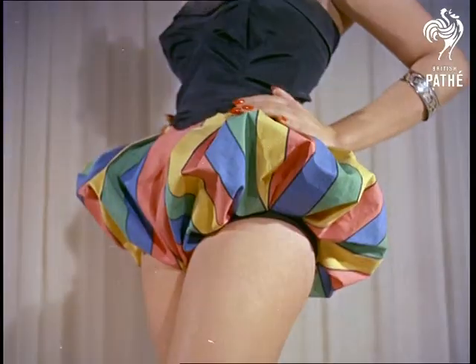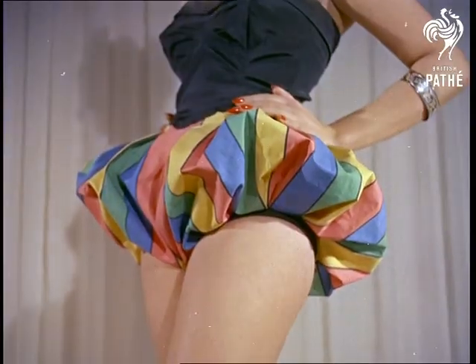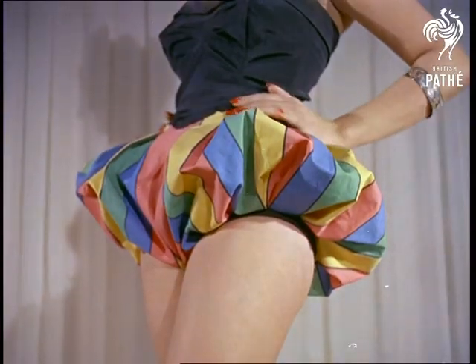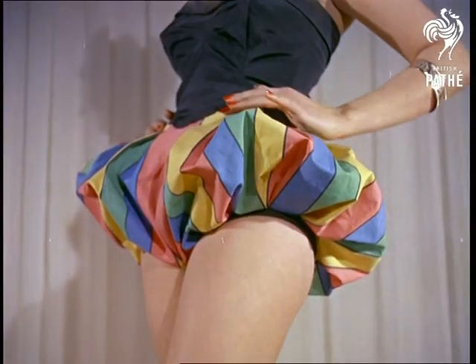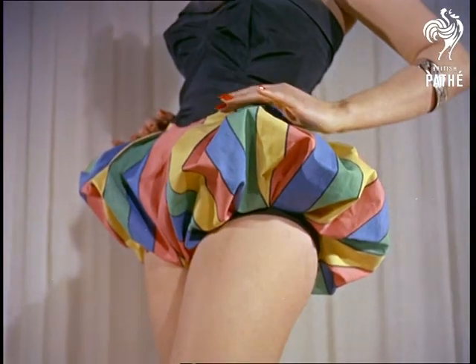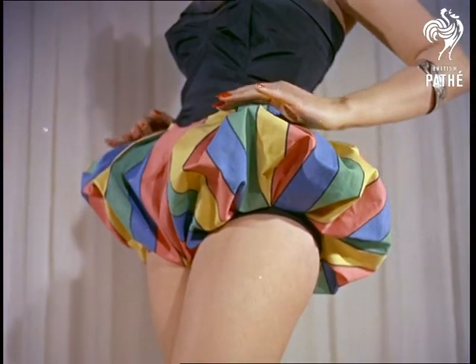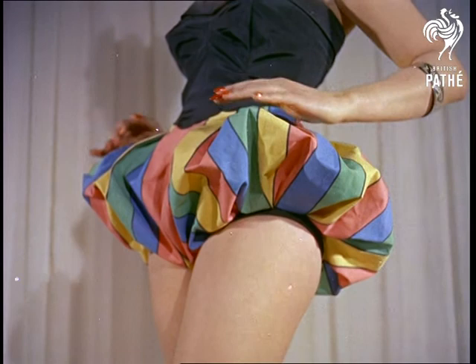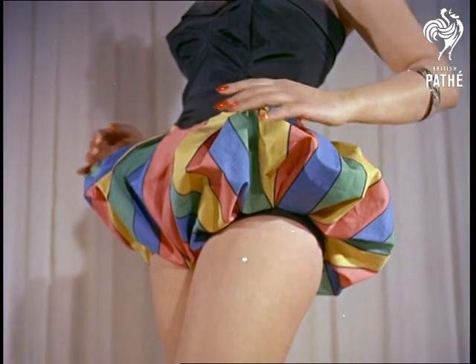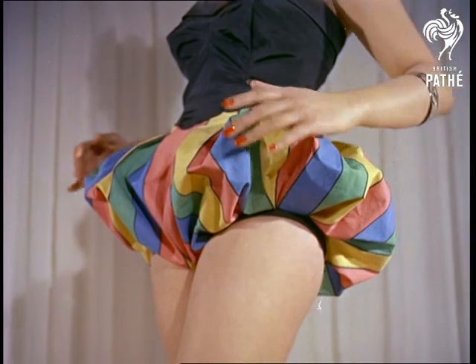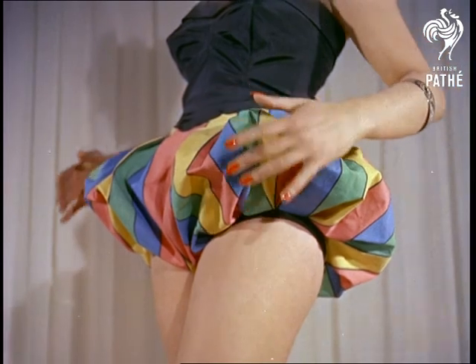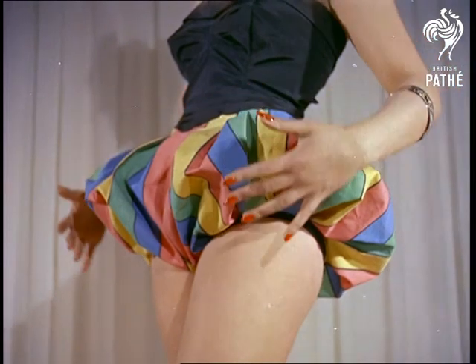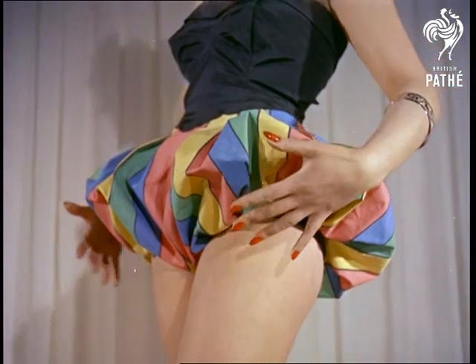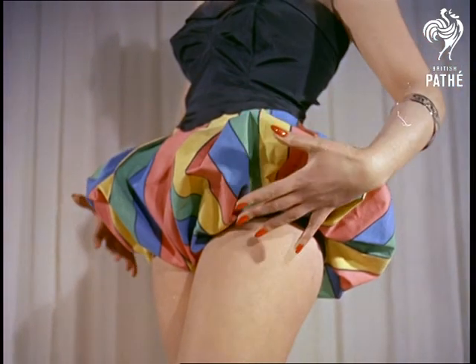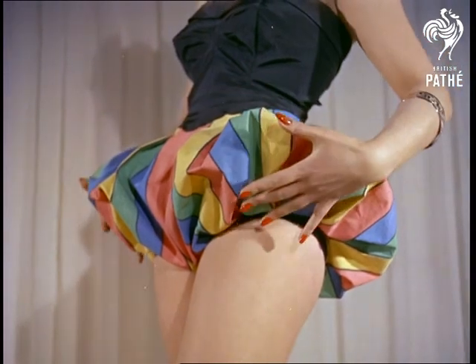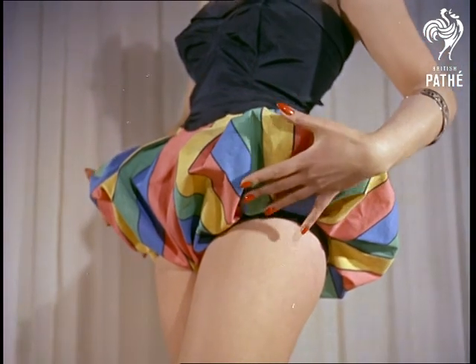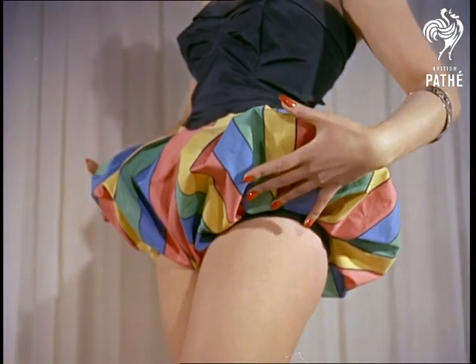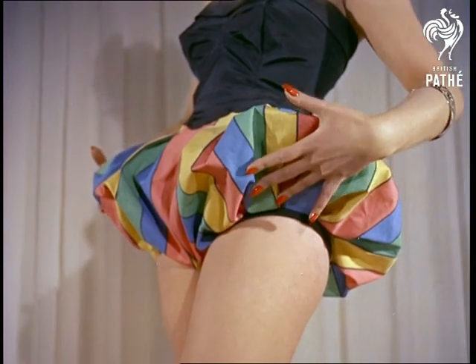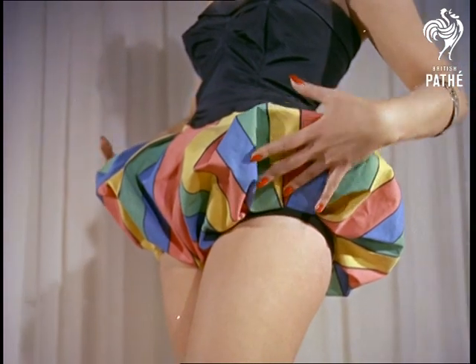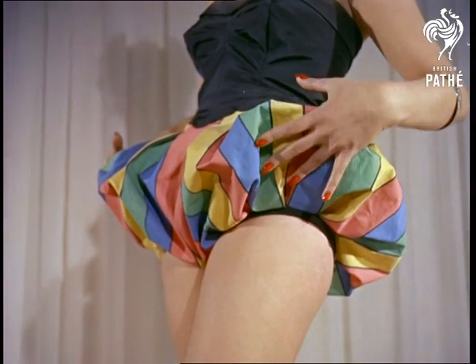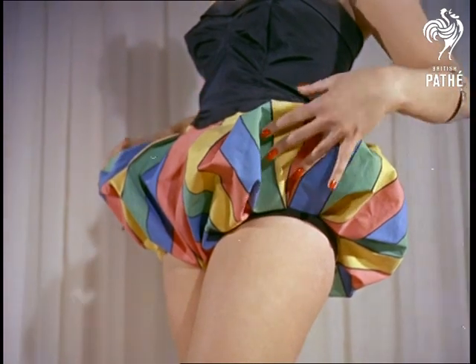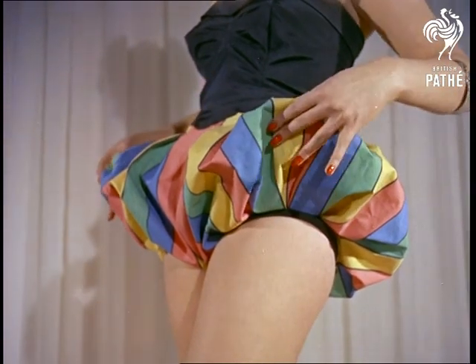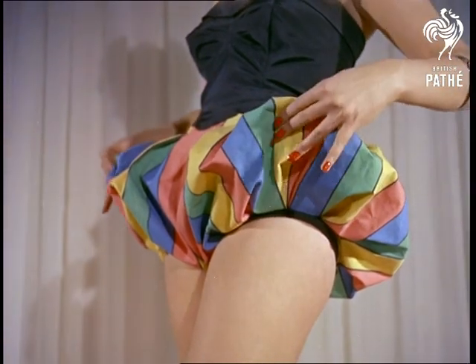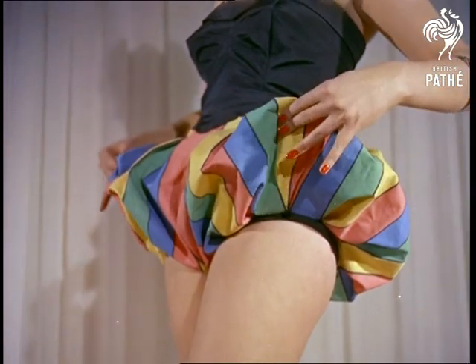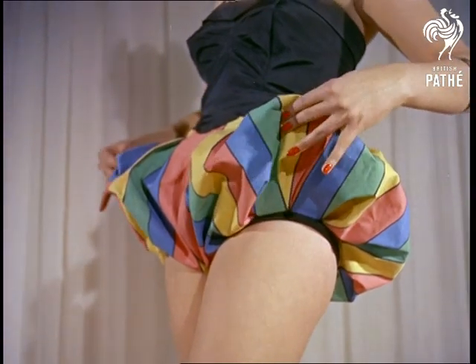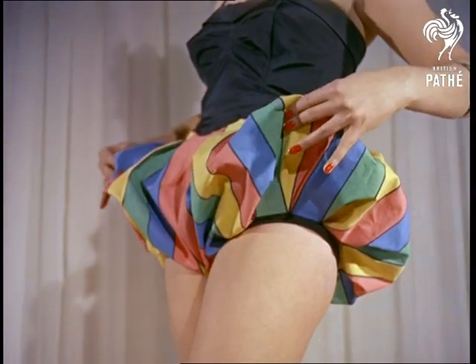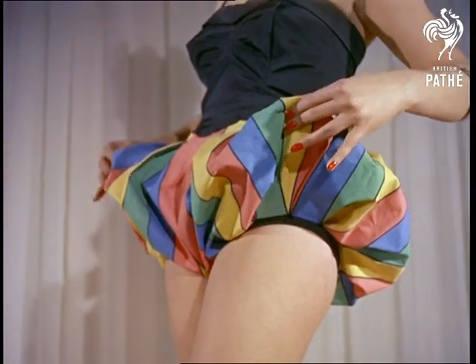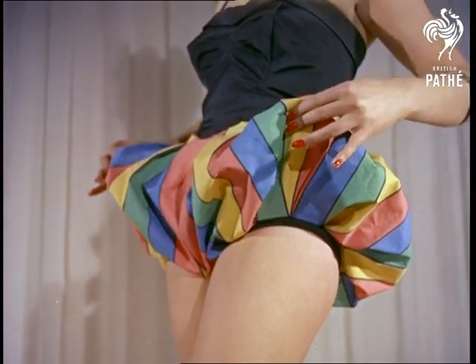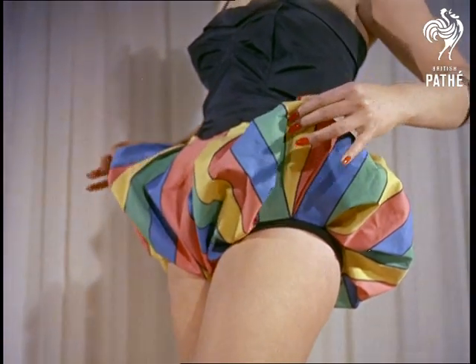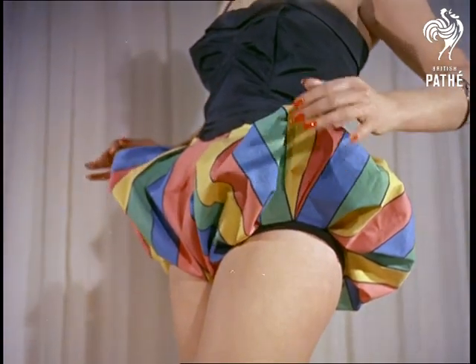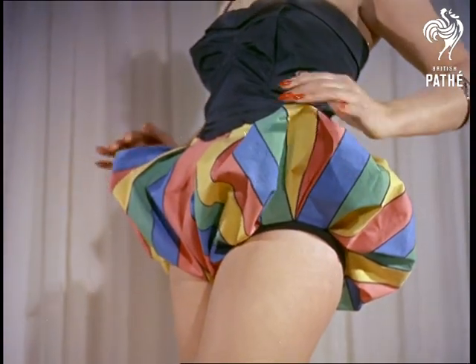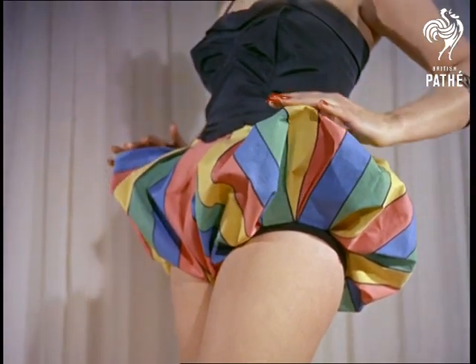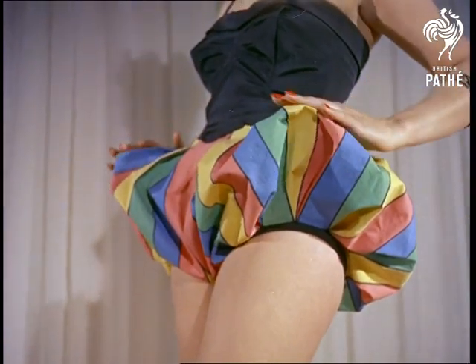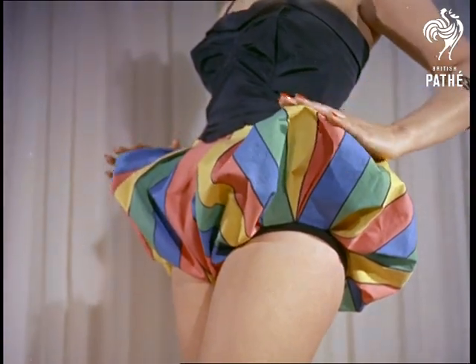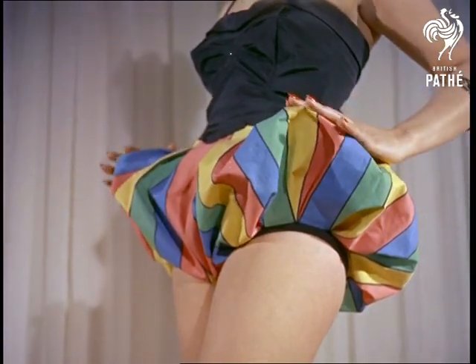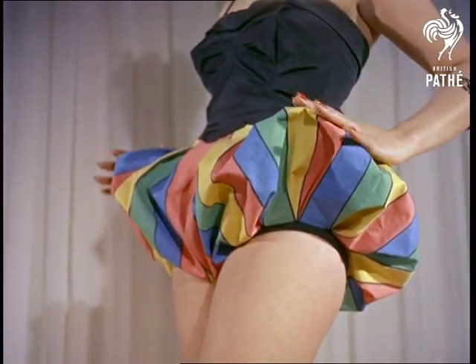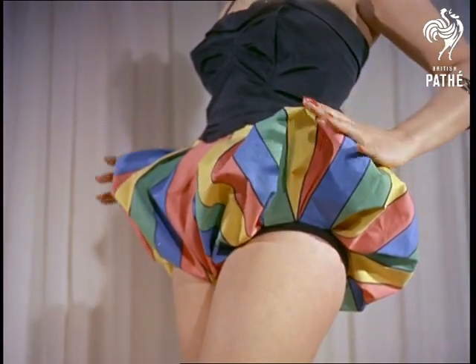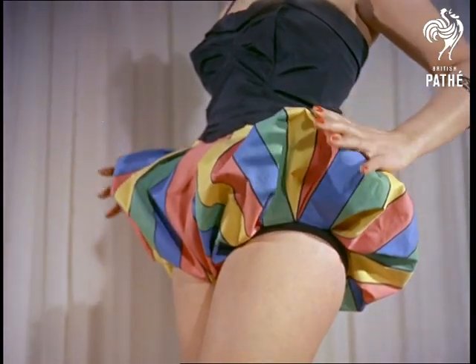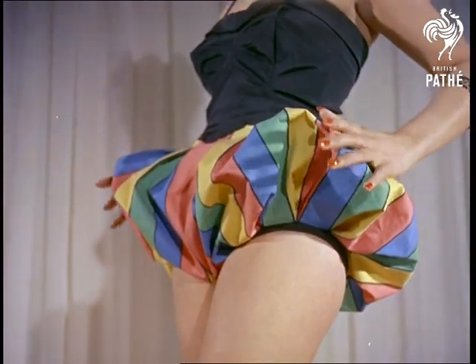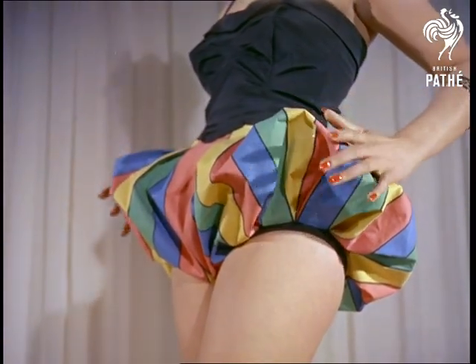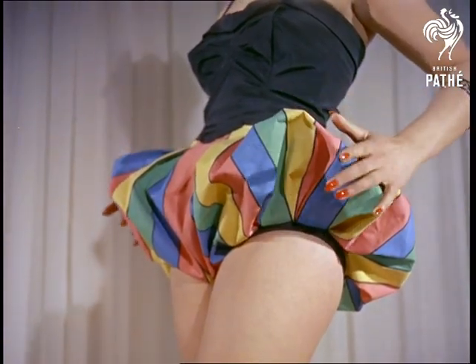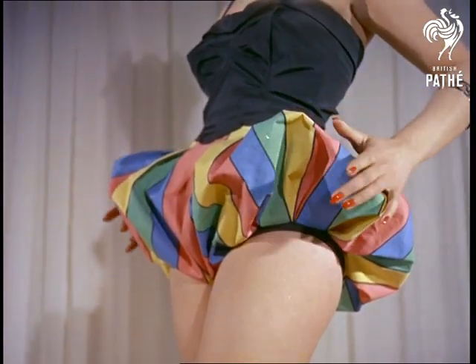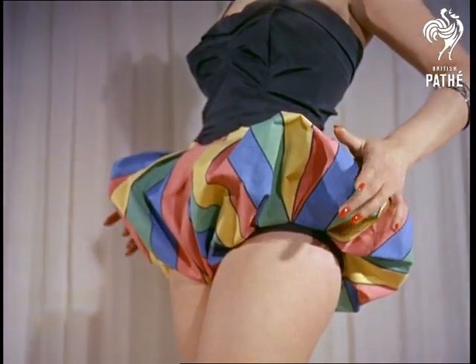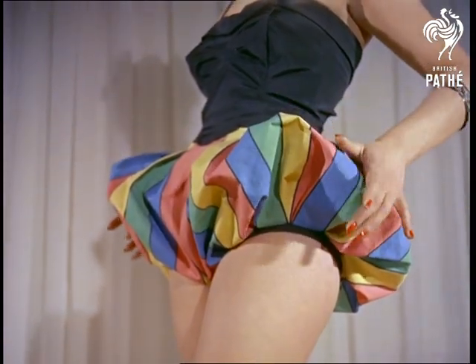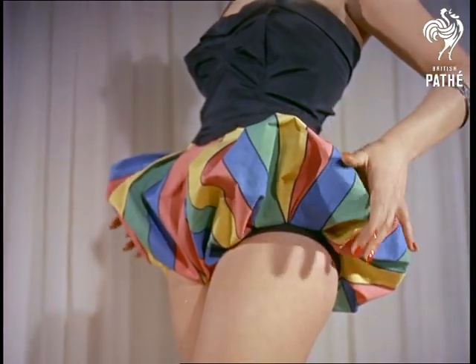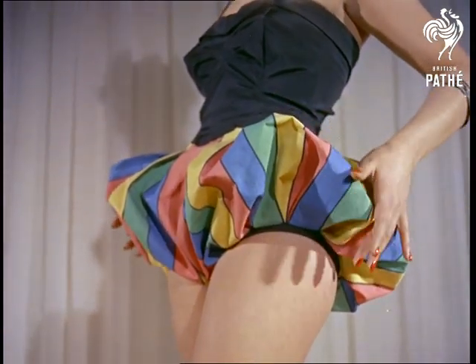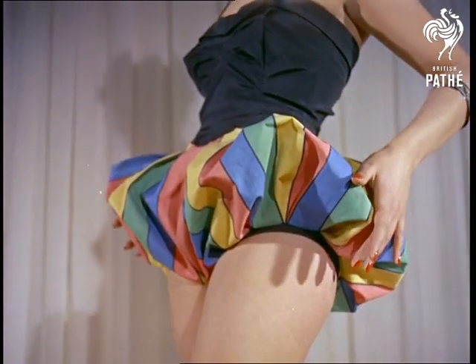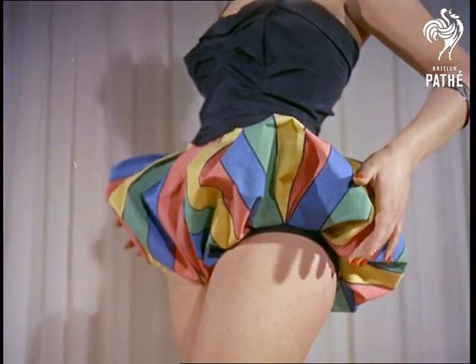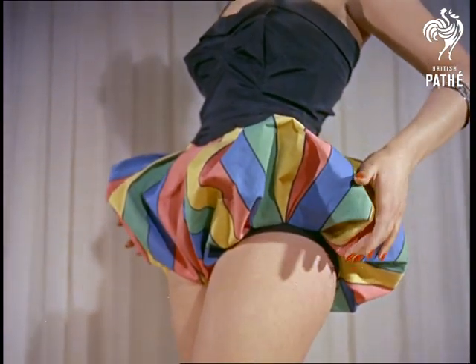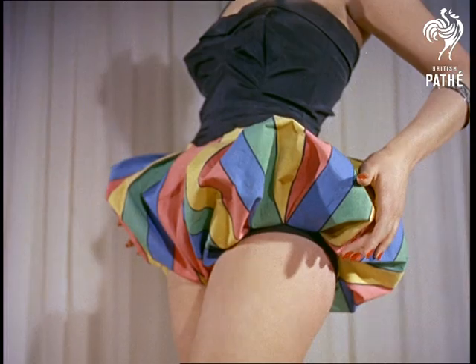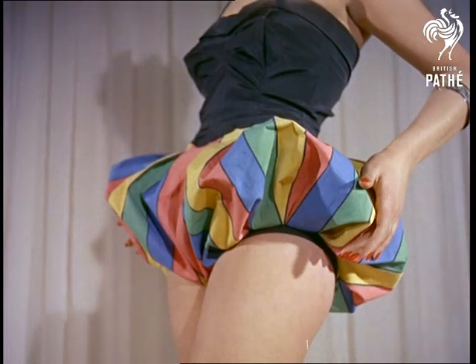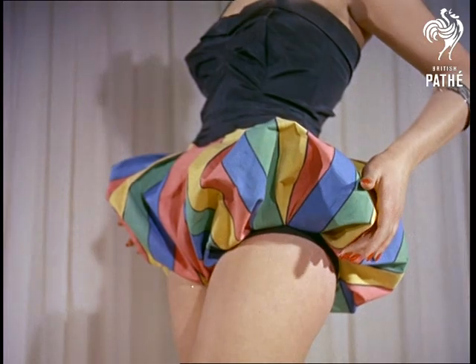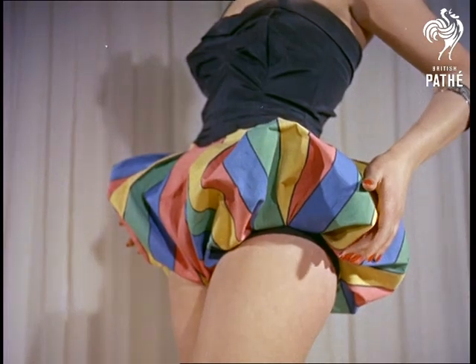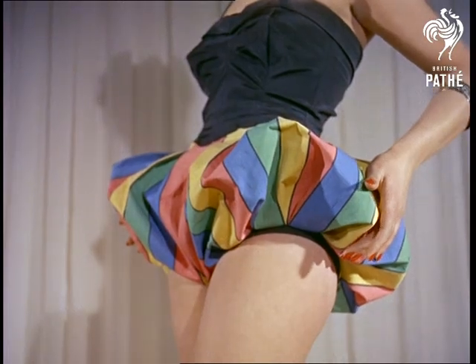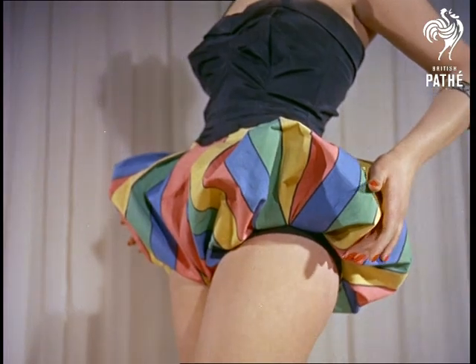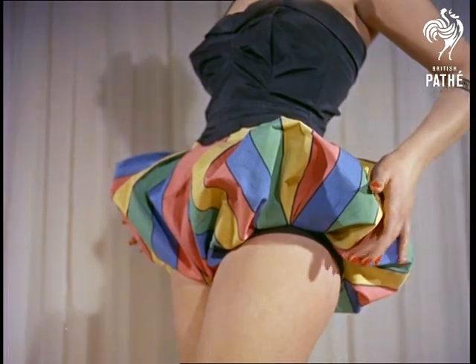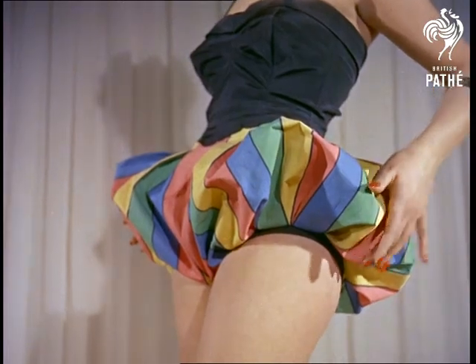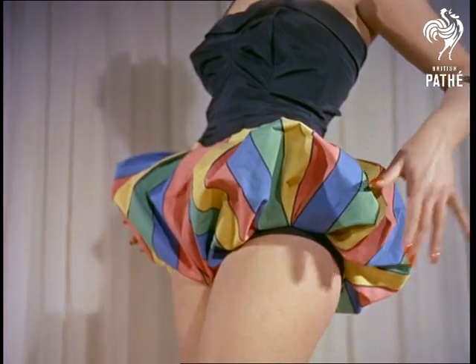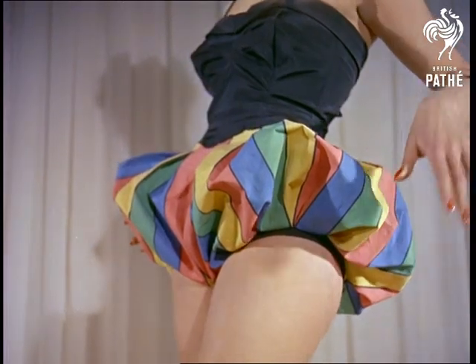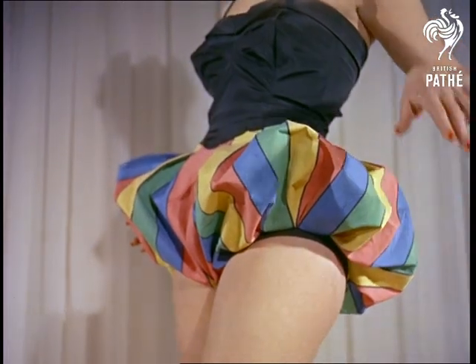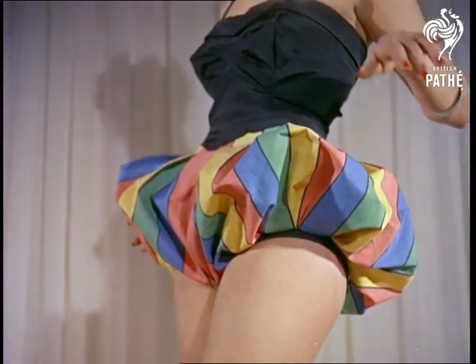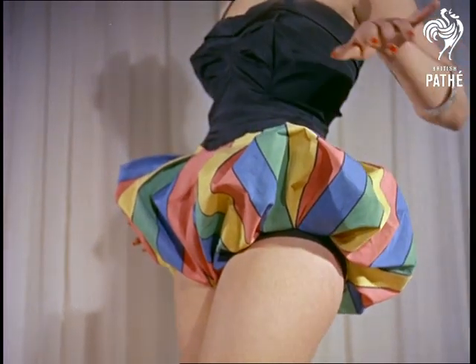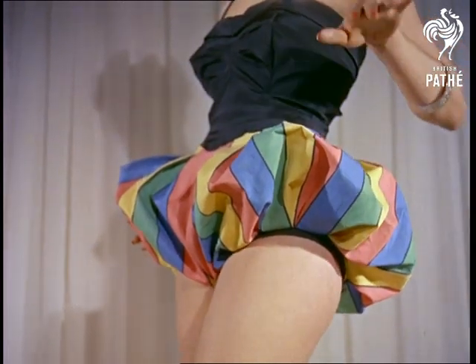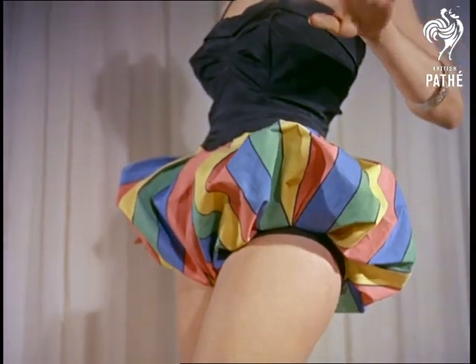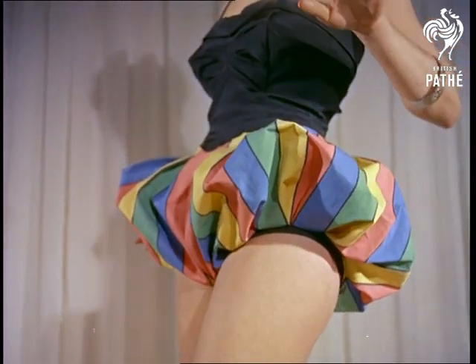Besides looking attractive, it's claimed that these bloomers will never lose their shape. And what a shape. They look buoyant enough to act as their own life belt.